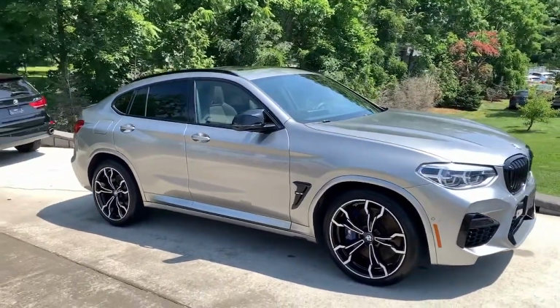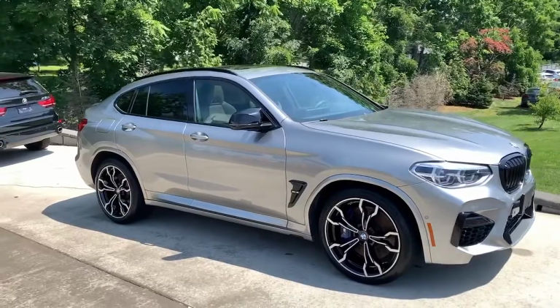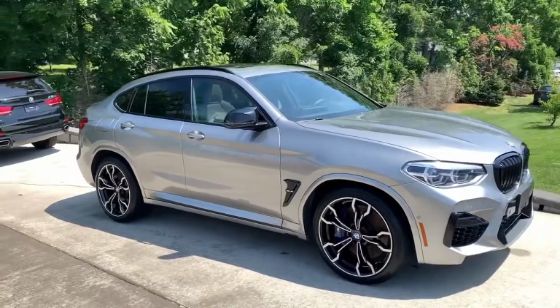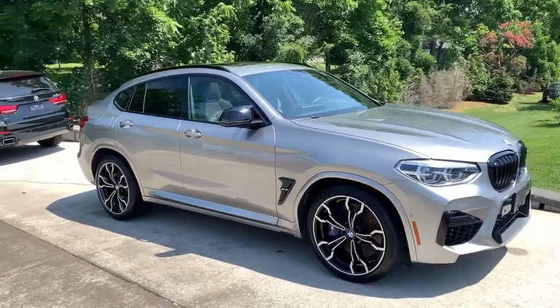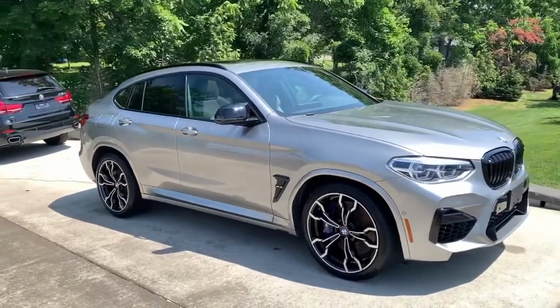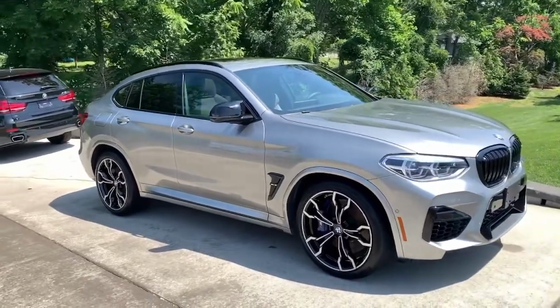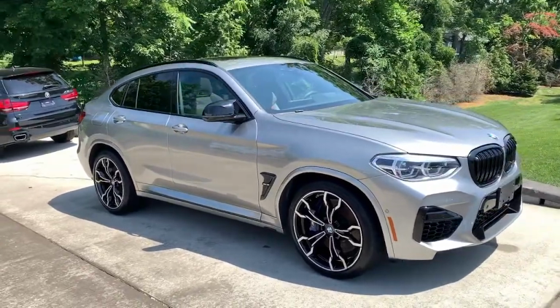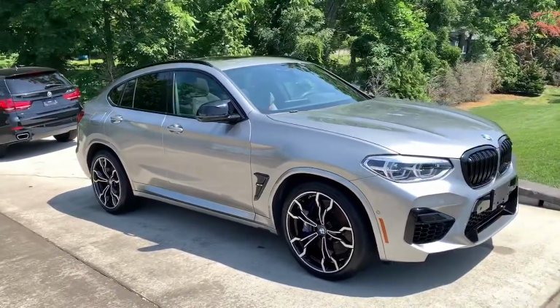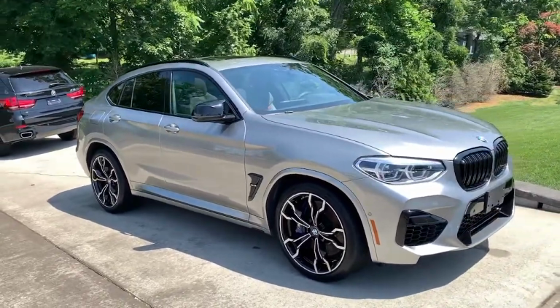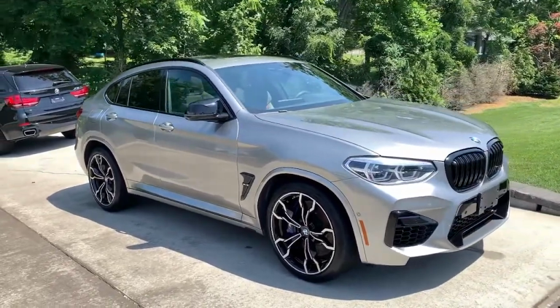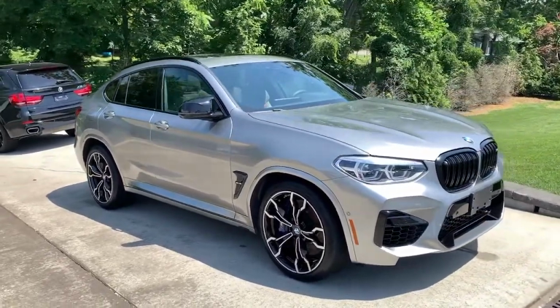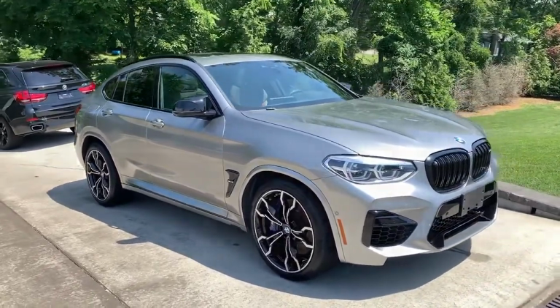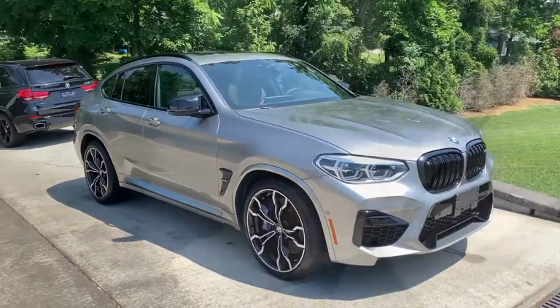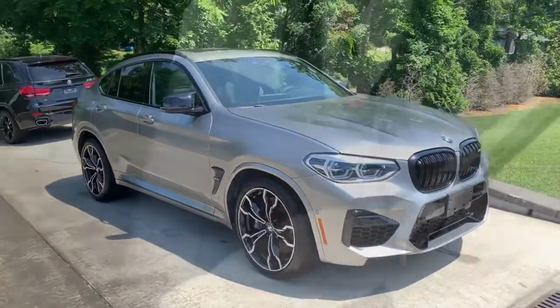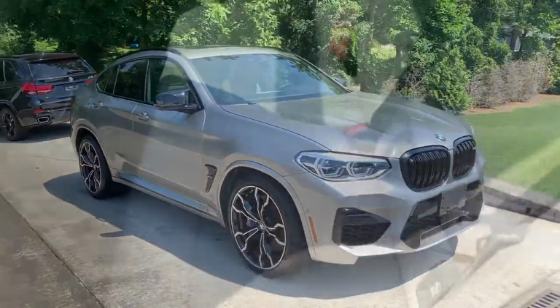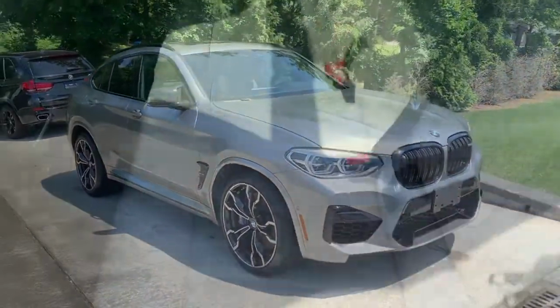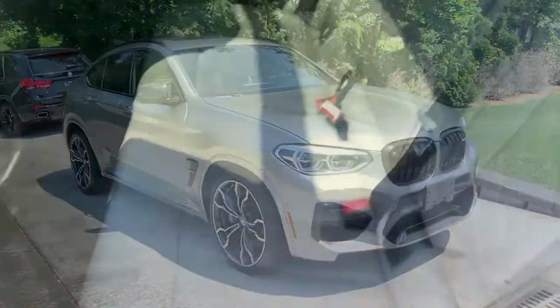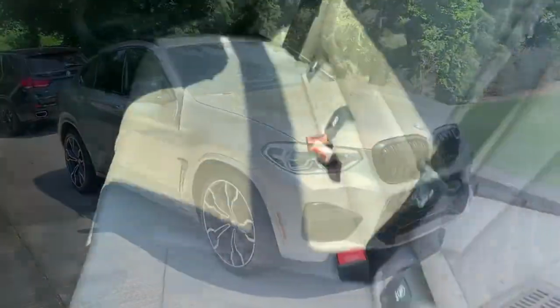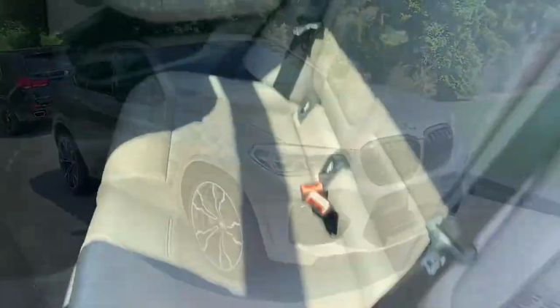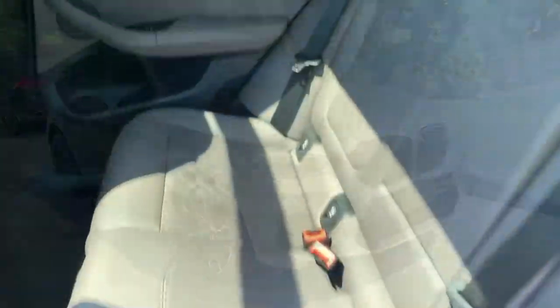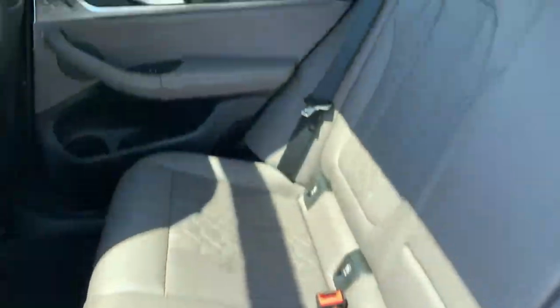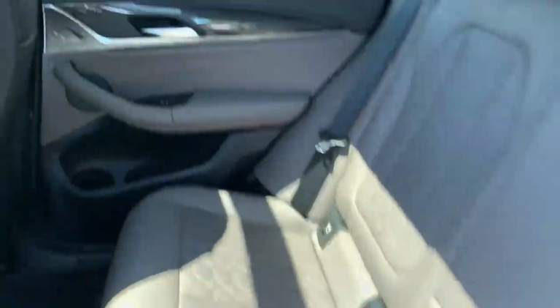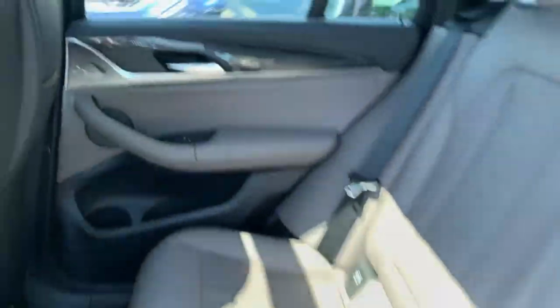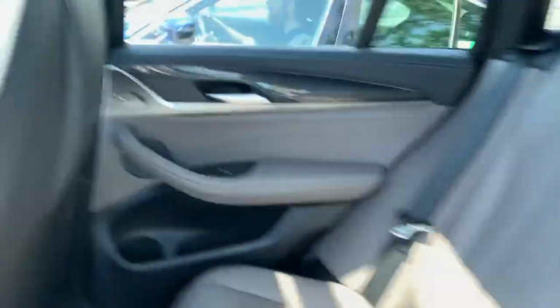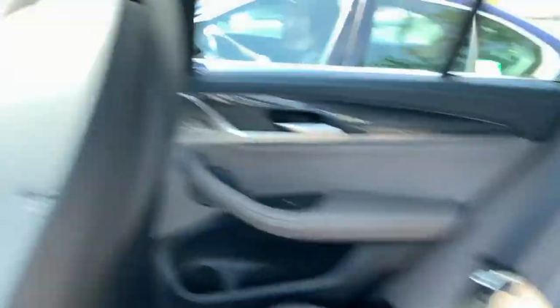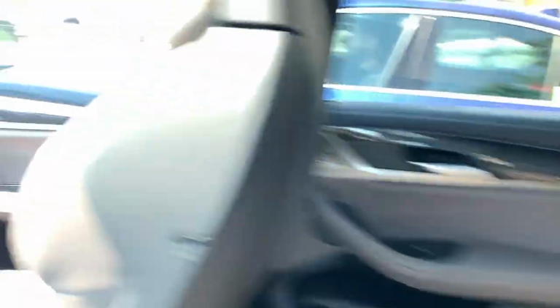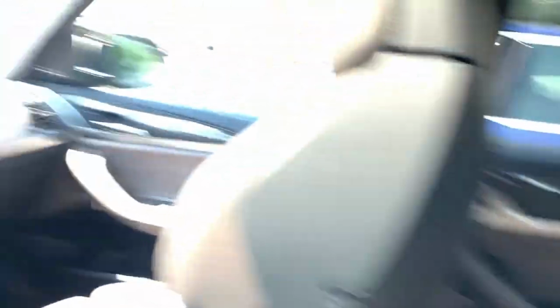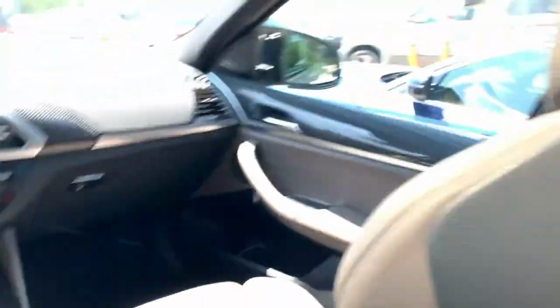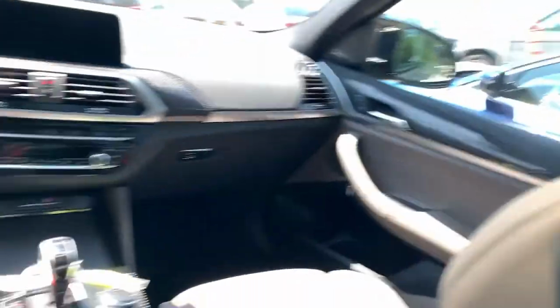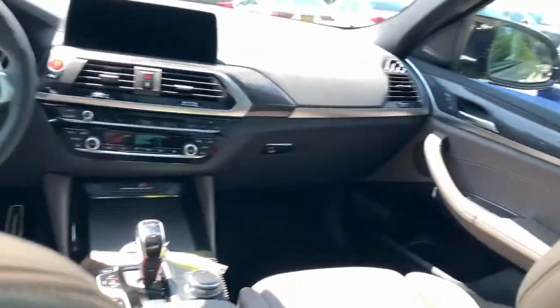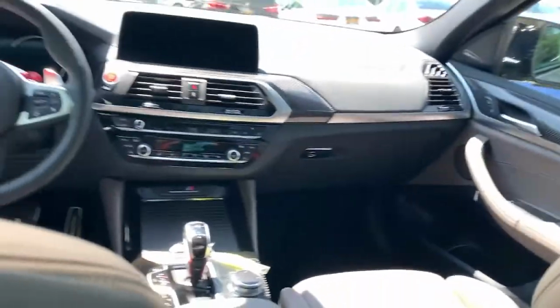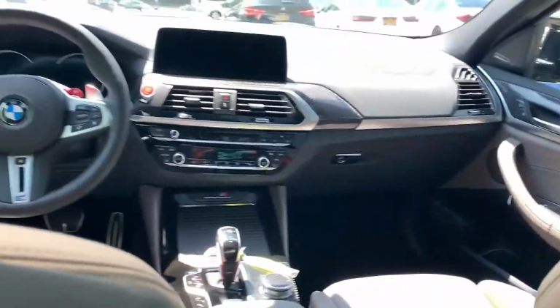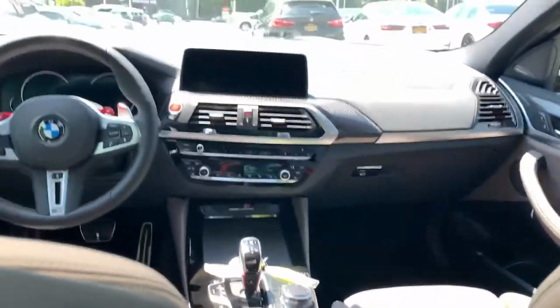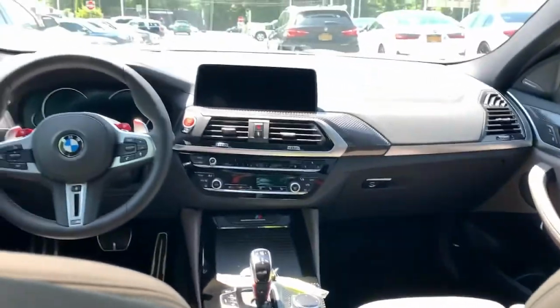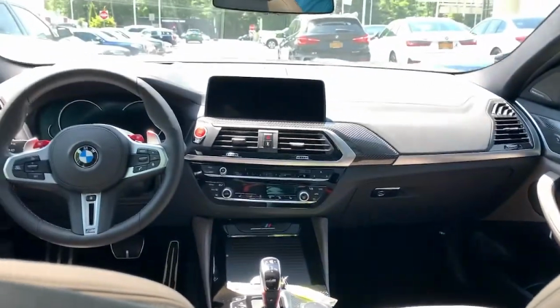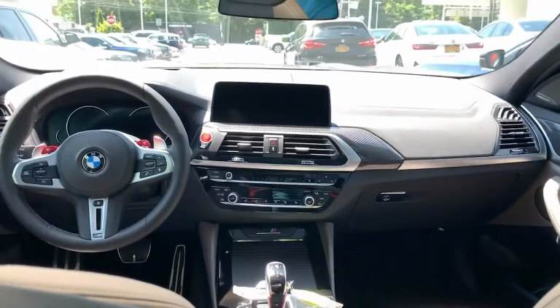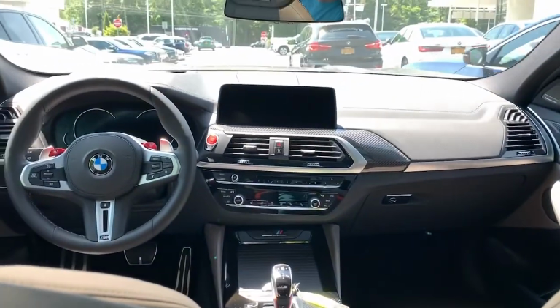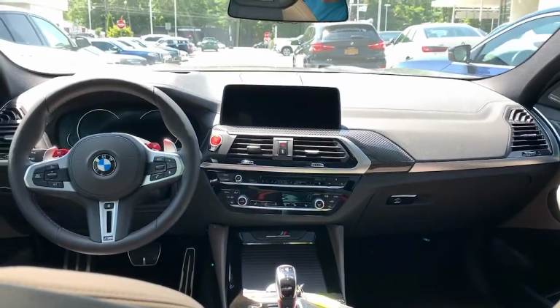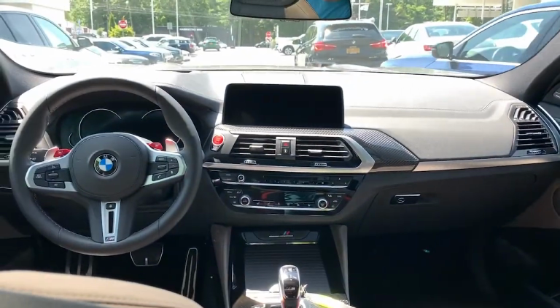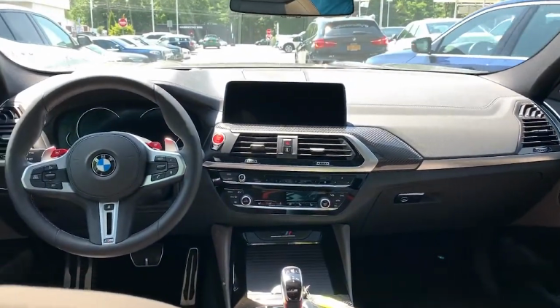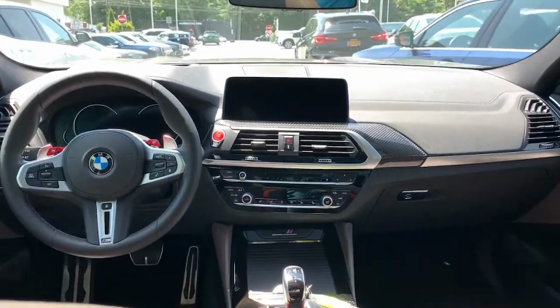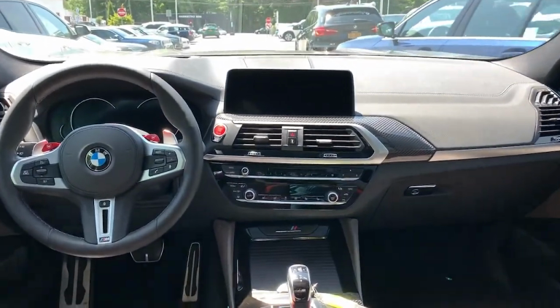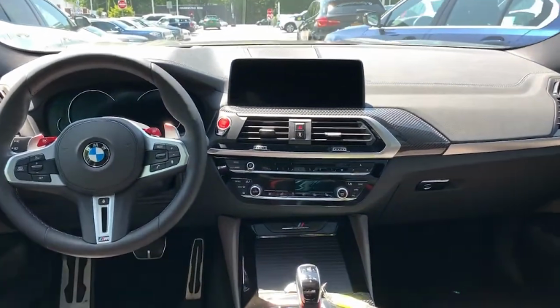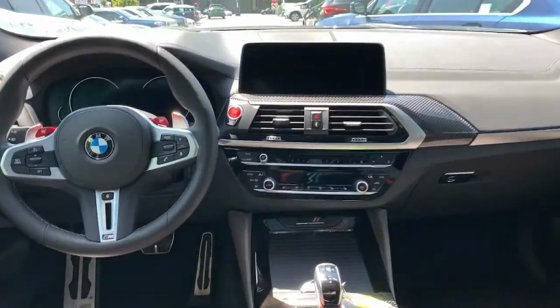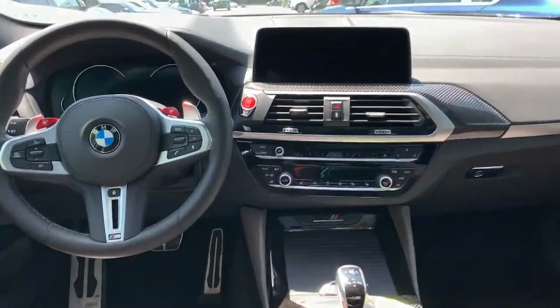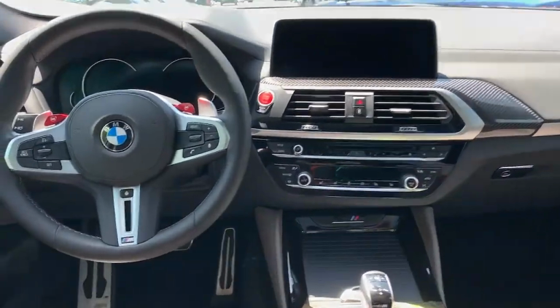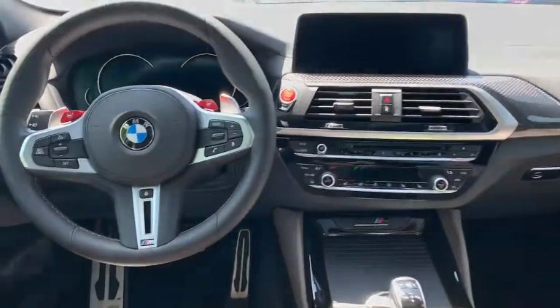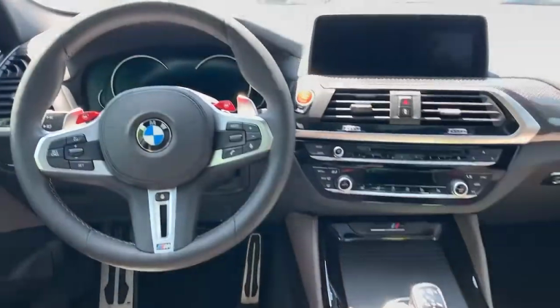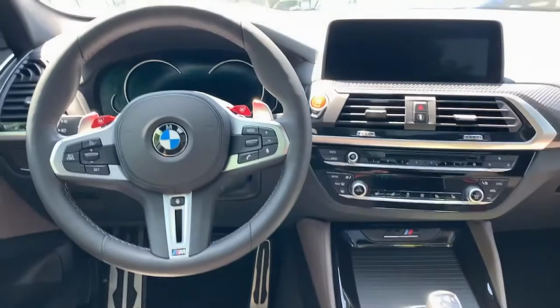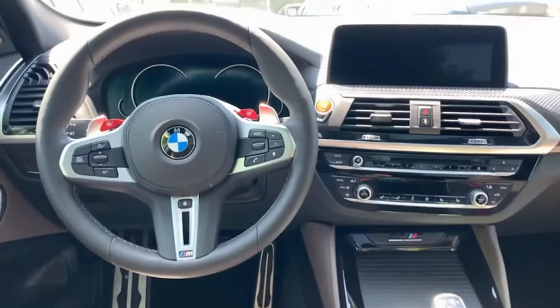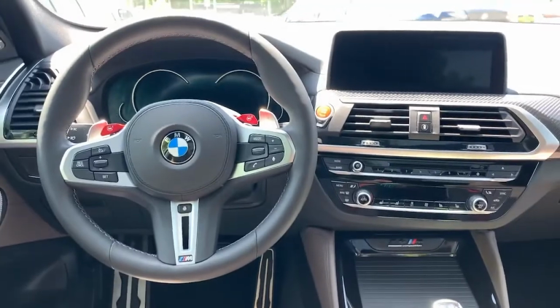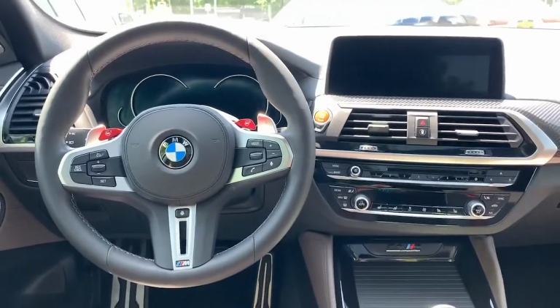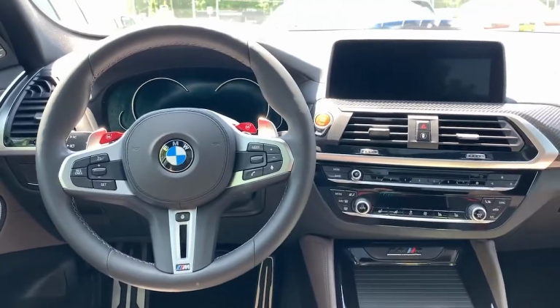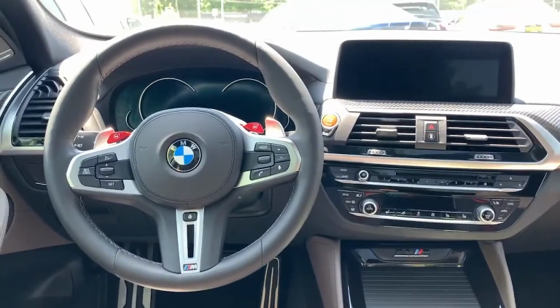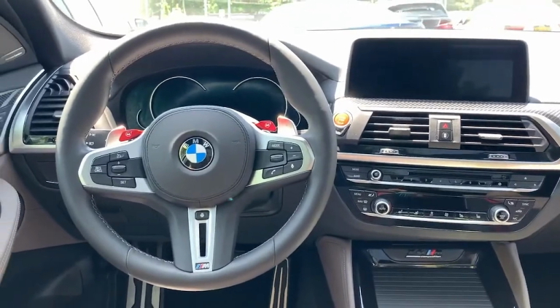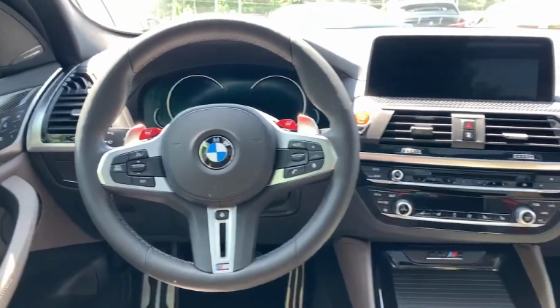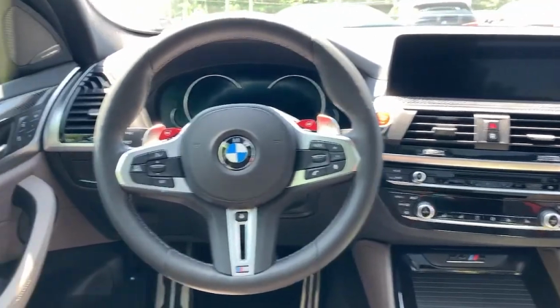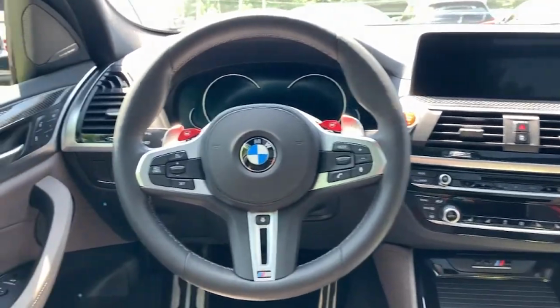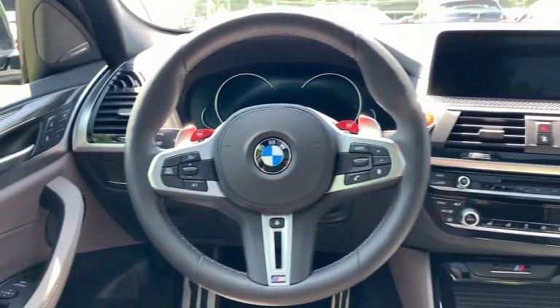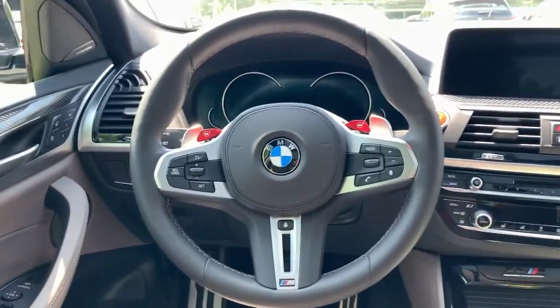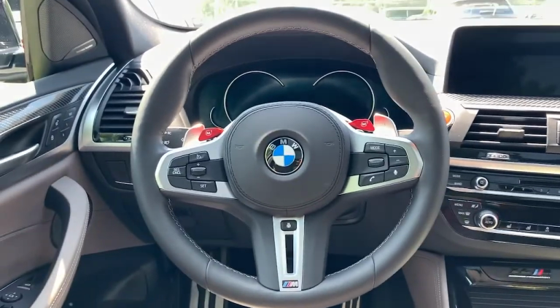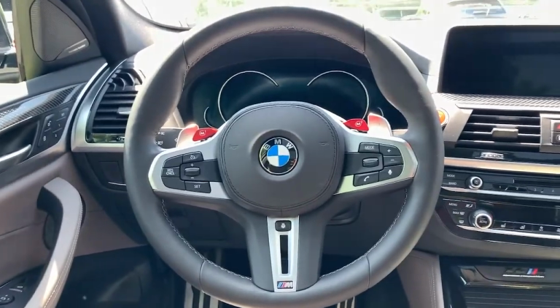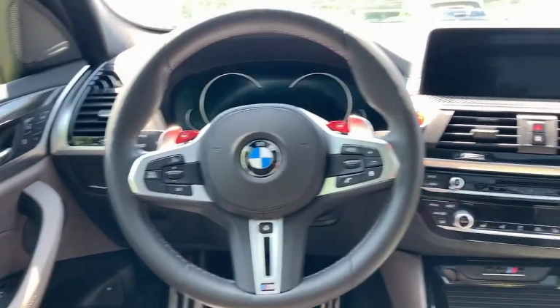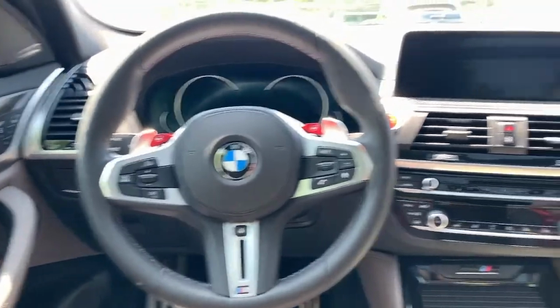Sublimely sculpted, refined, and agile, yet prepared for rugged adventure, the X4 awaits. Drive it.